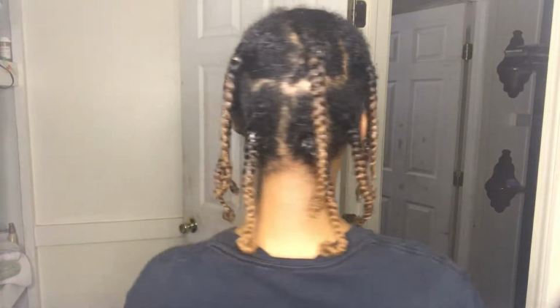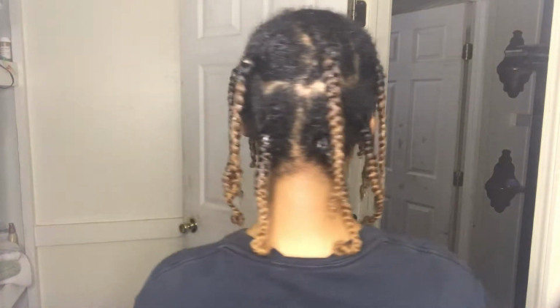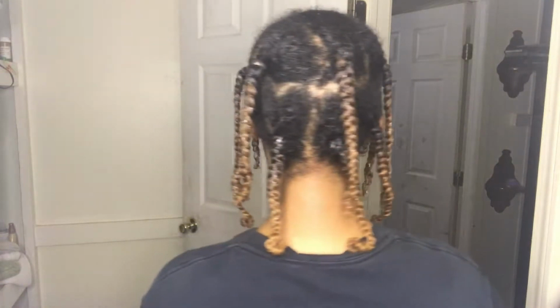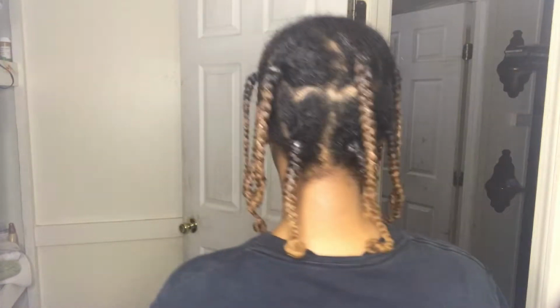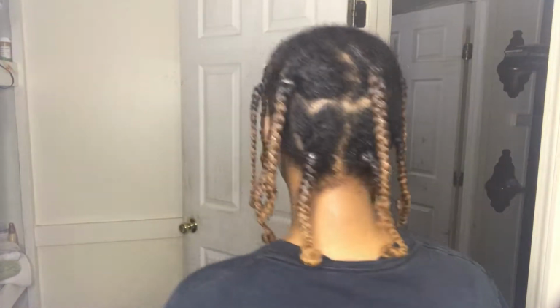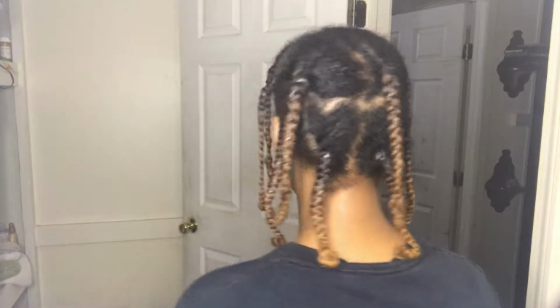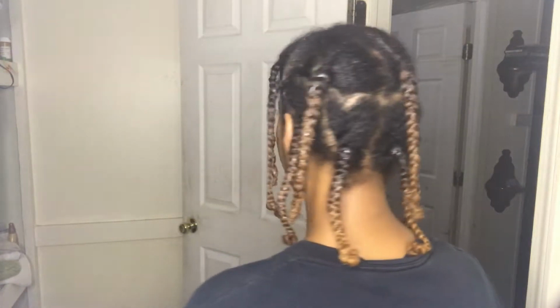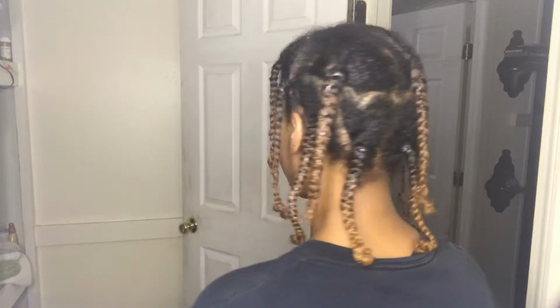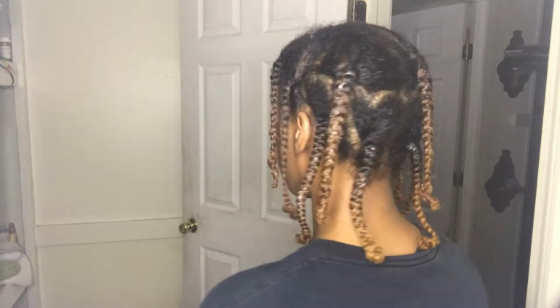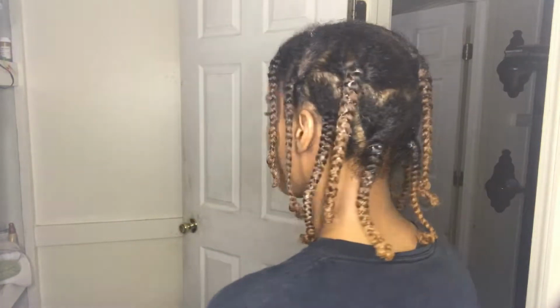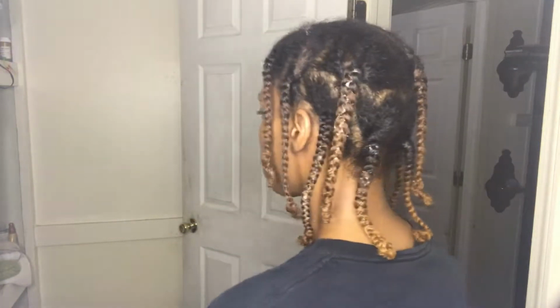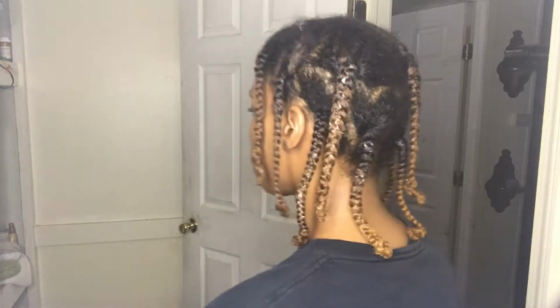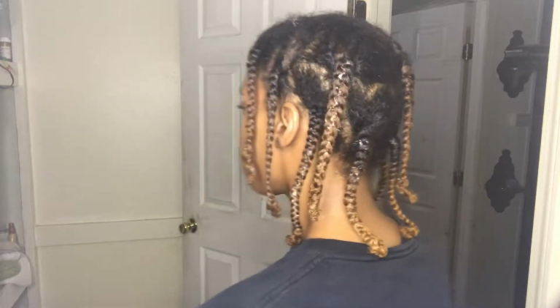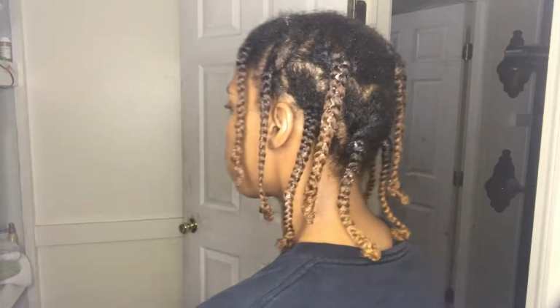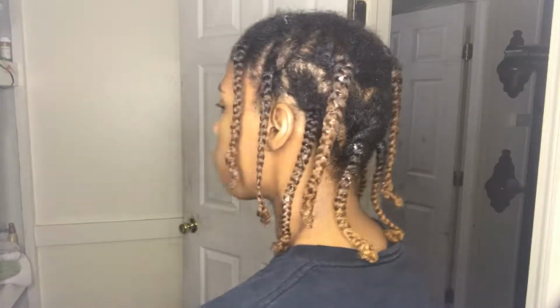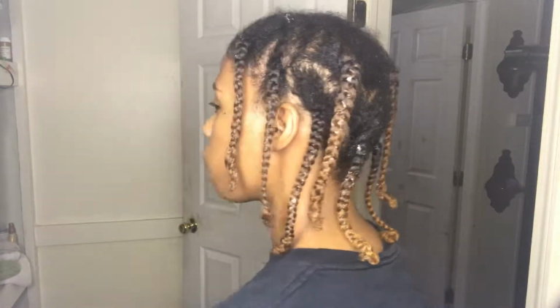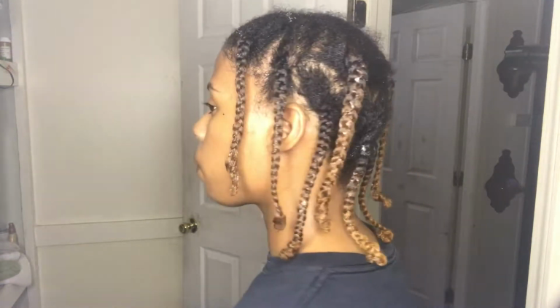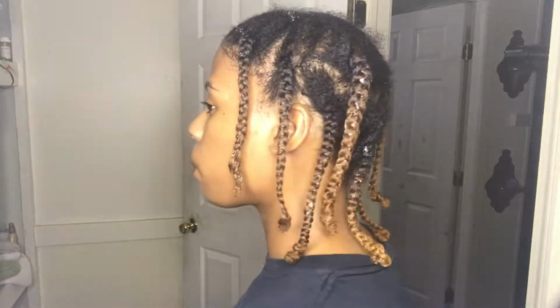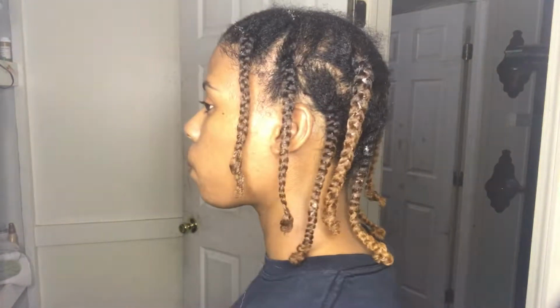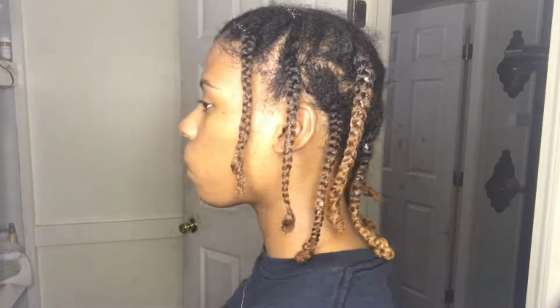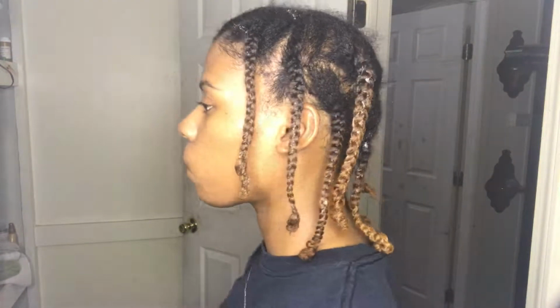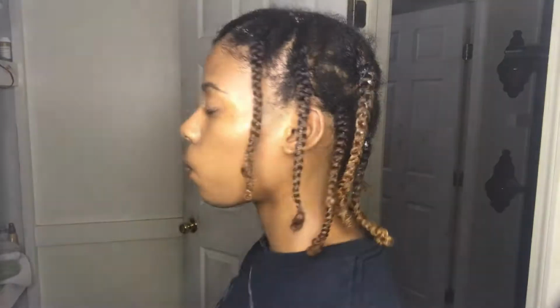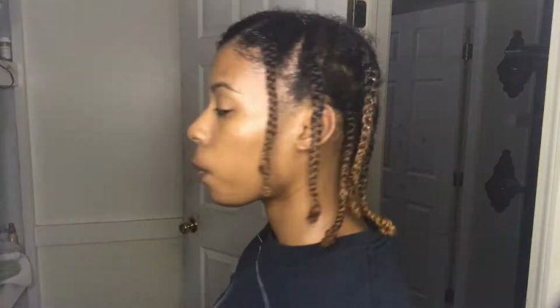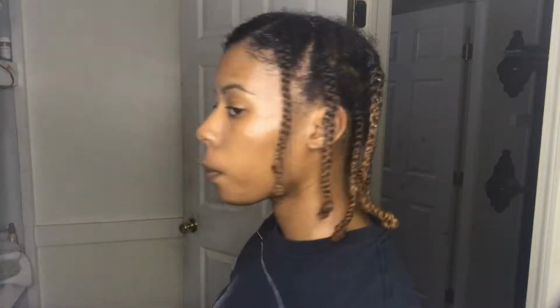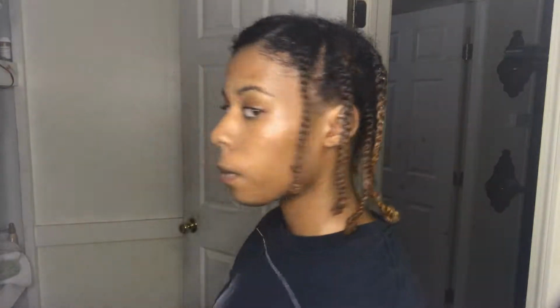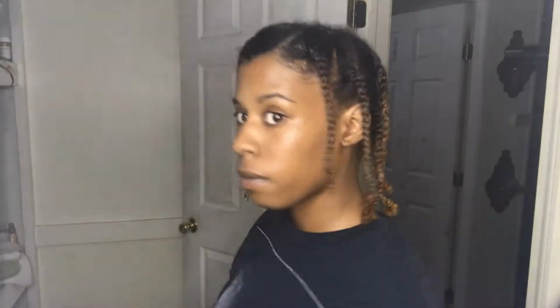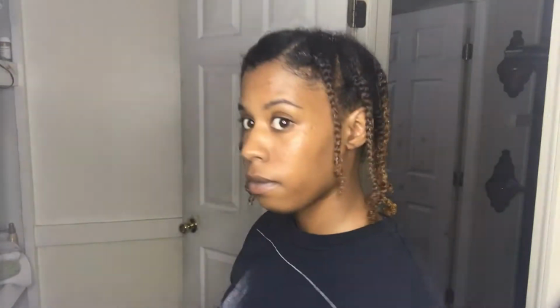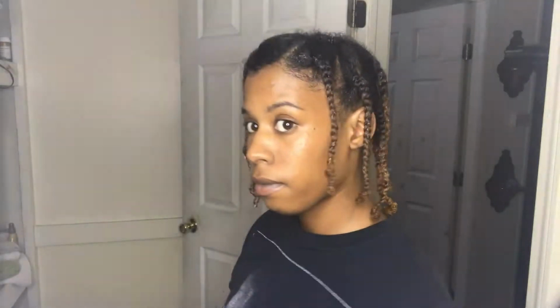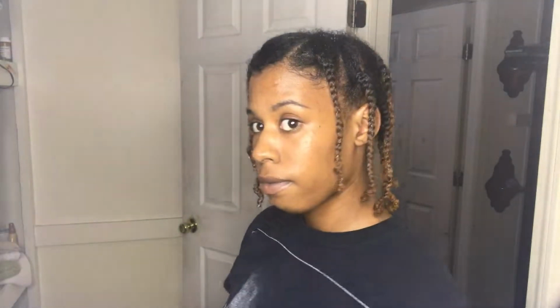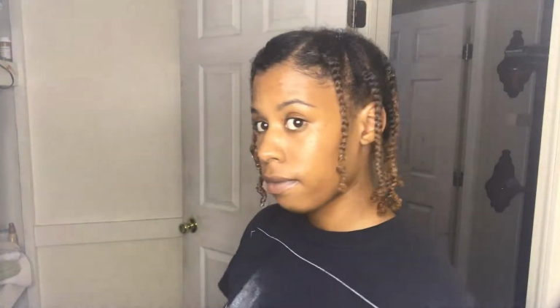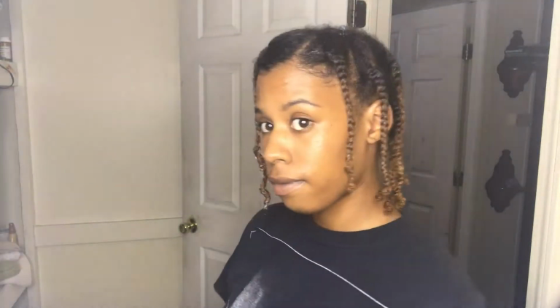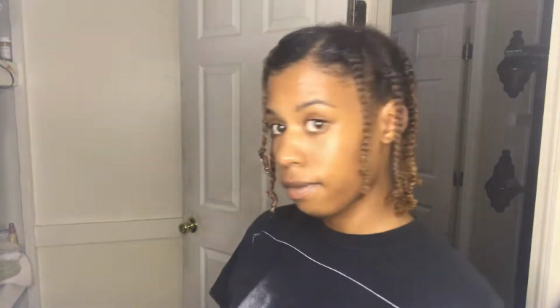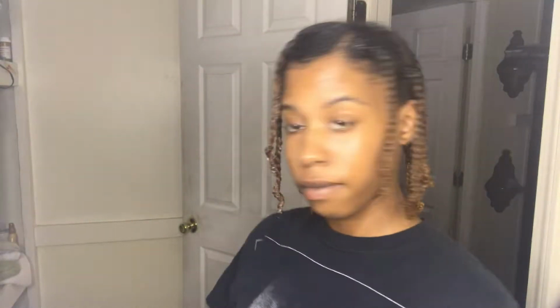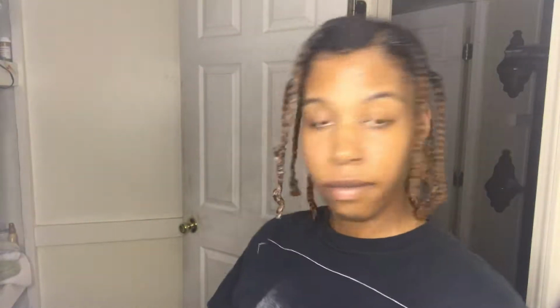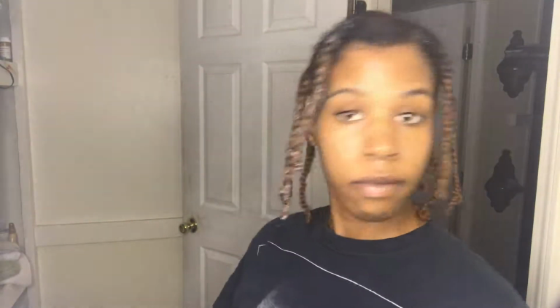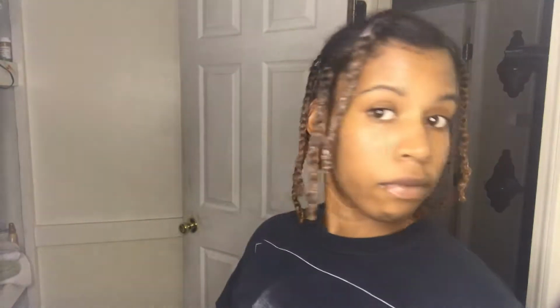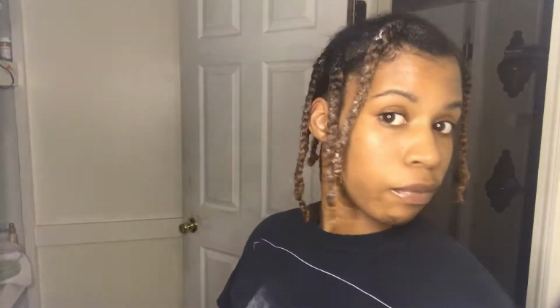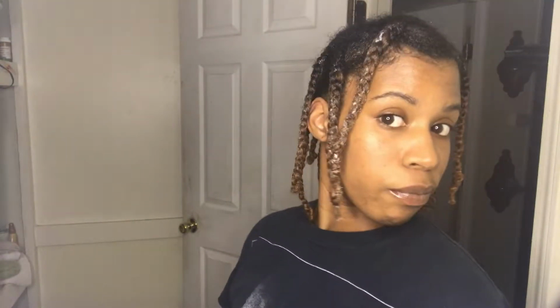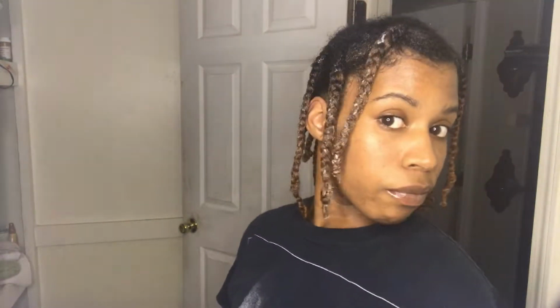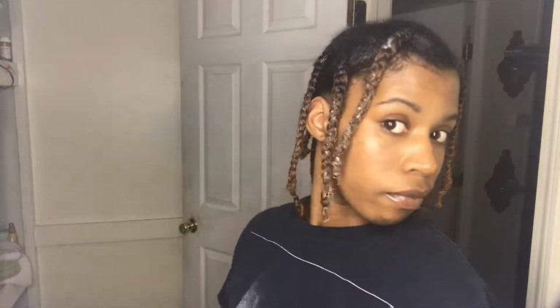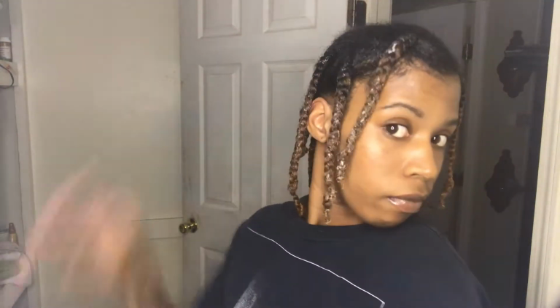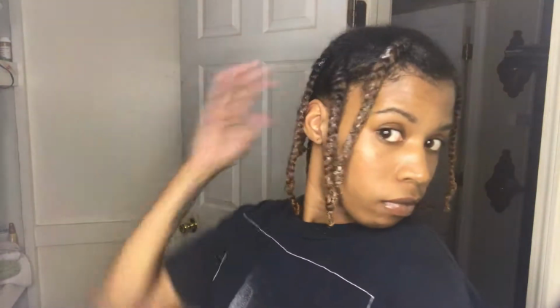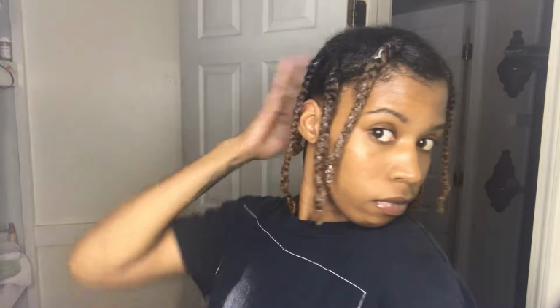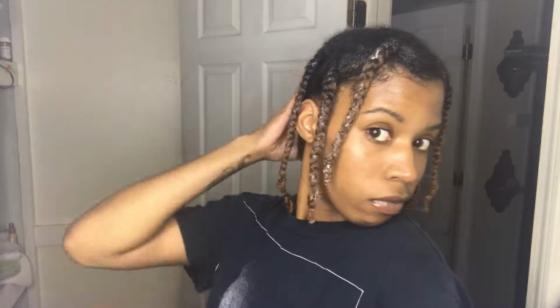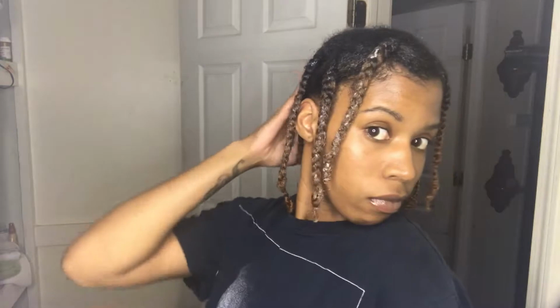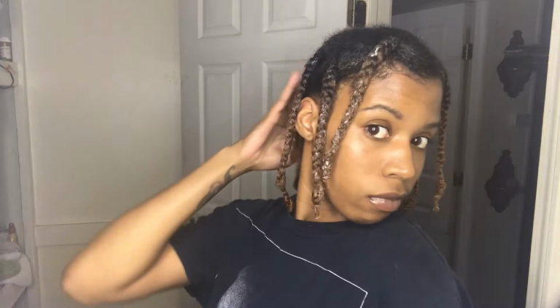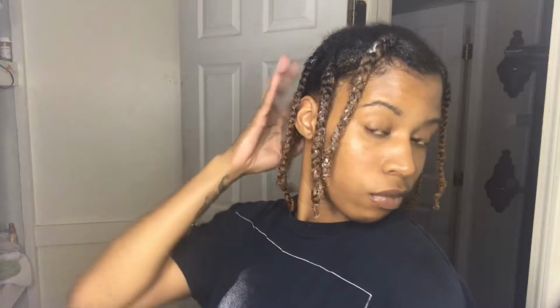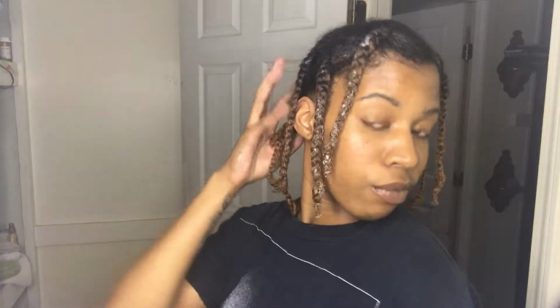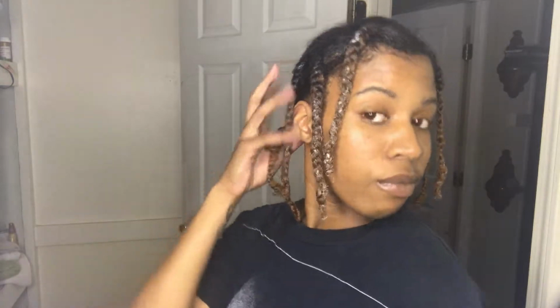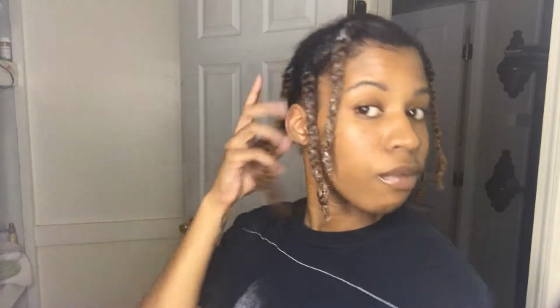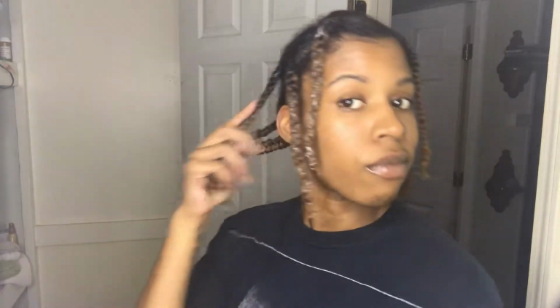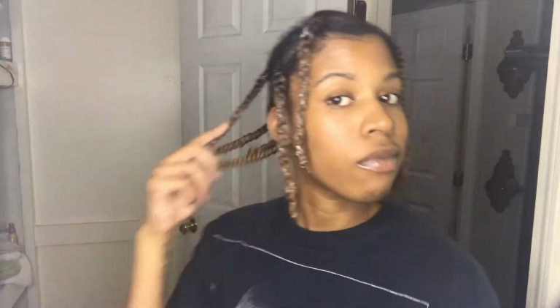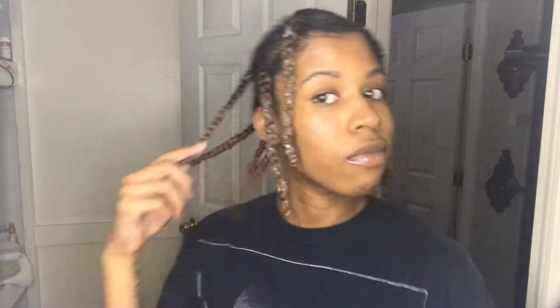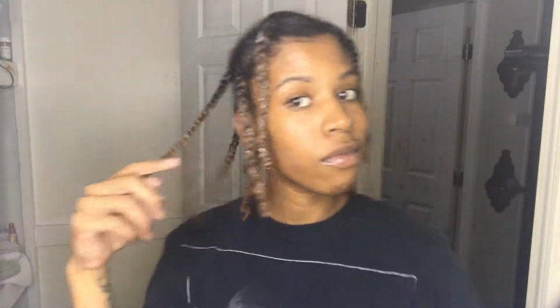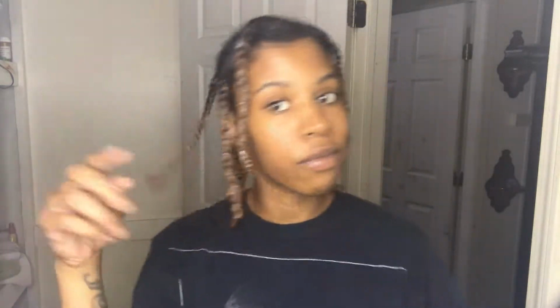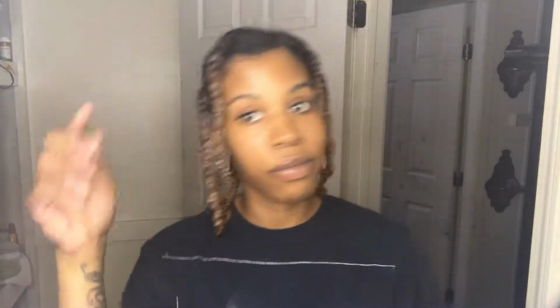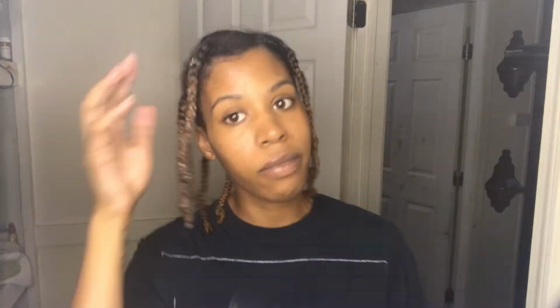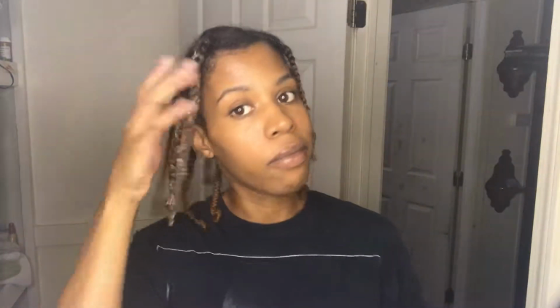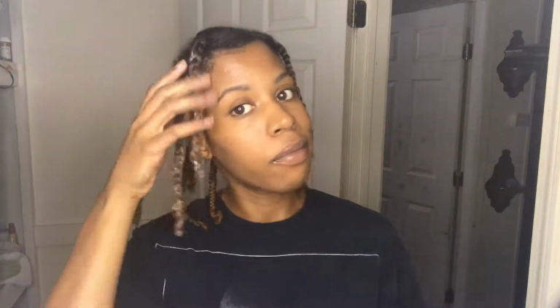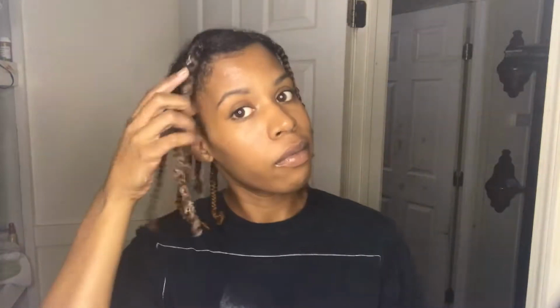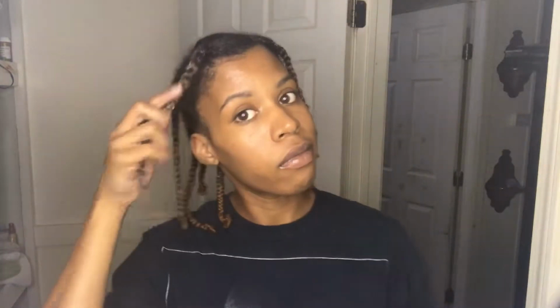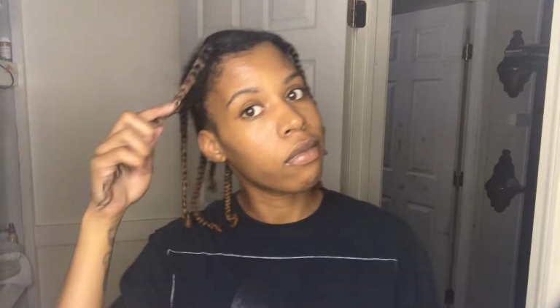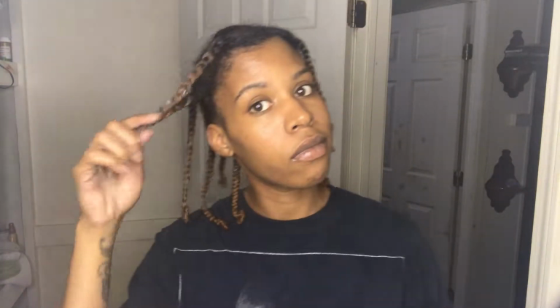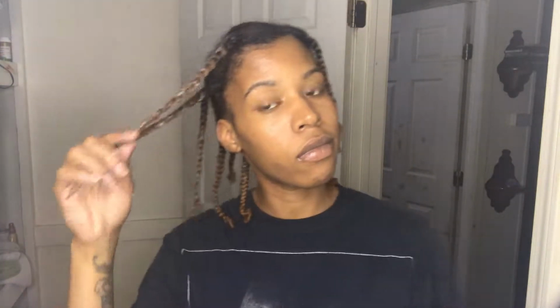Here are my braids when they are done. I'm going to go ahead and let these dry overnight and I will see you in the morning.